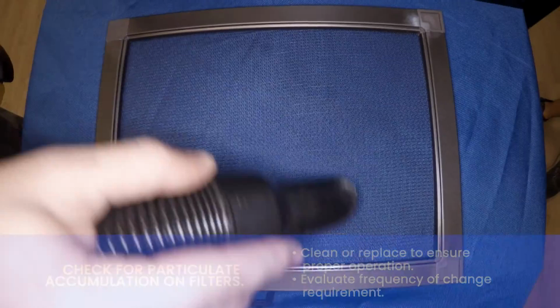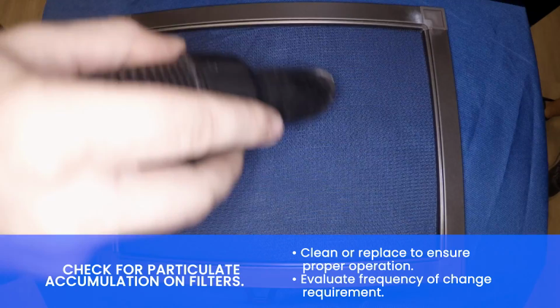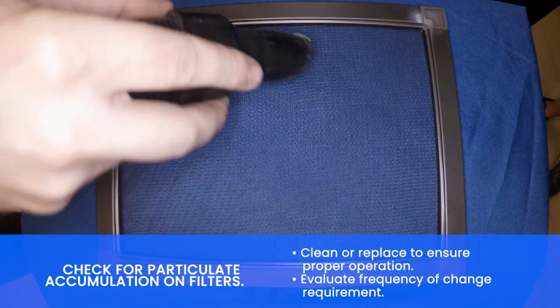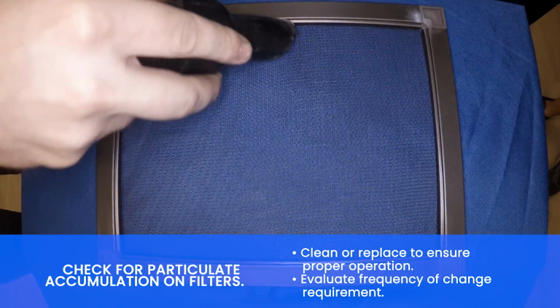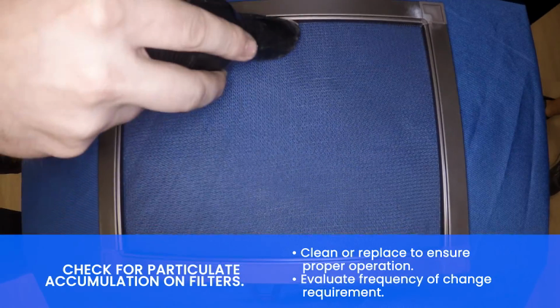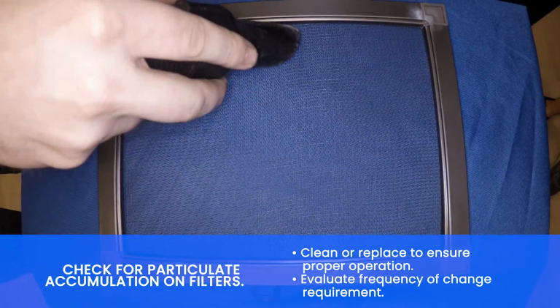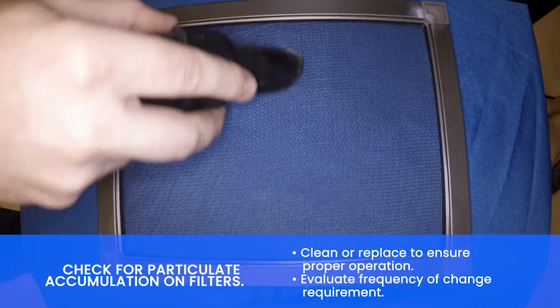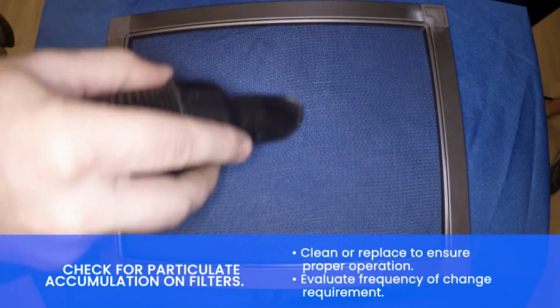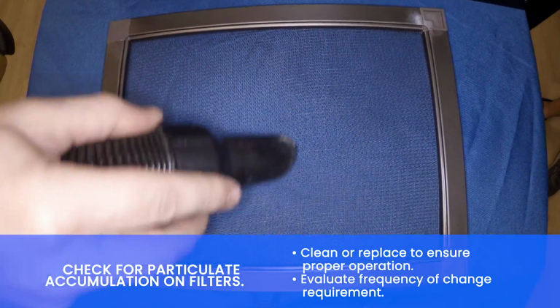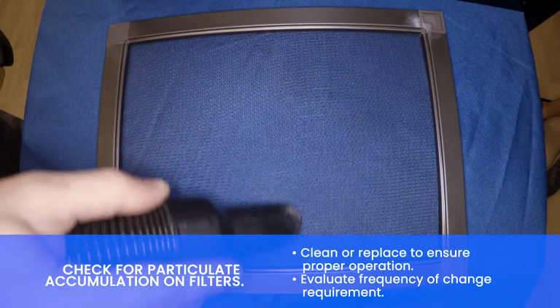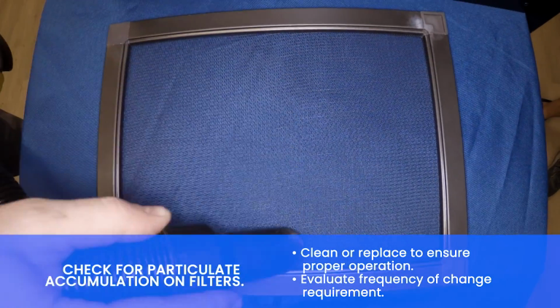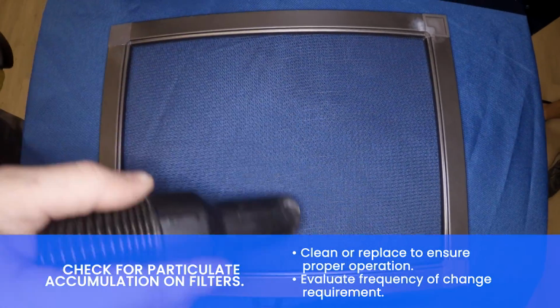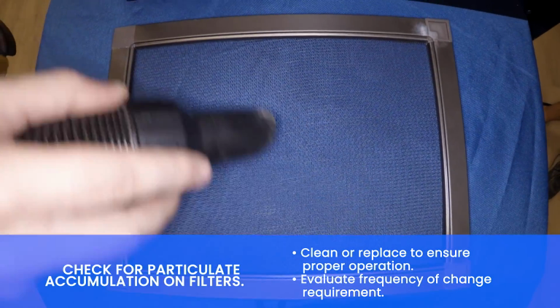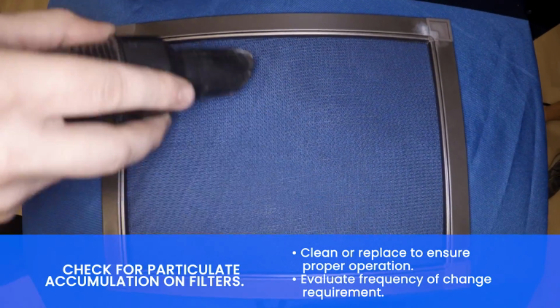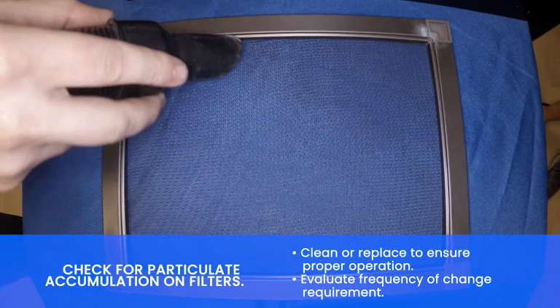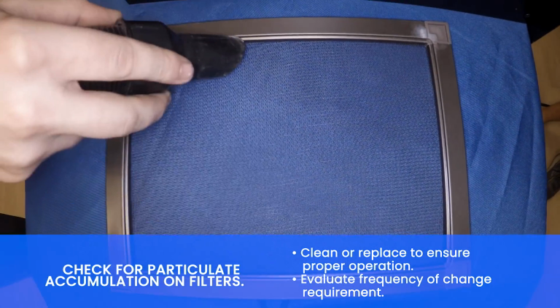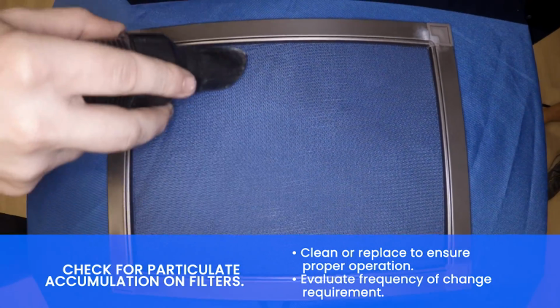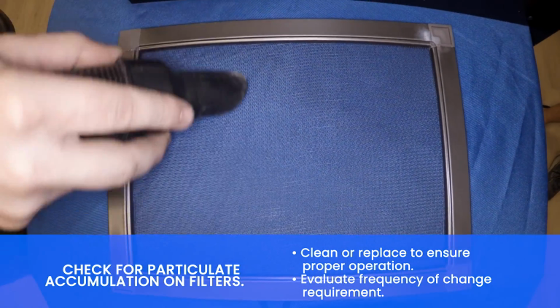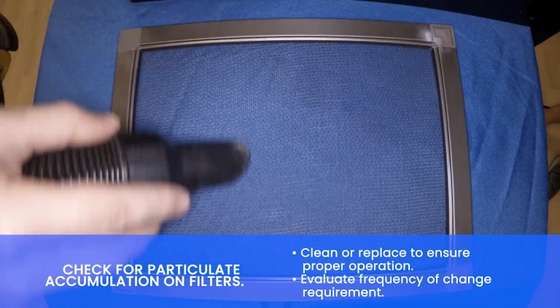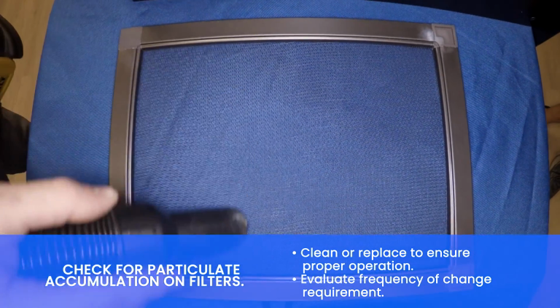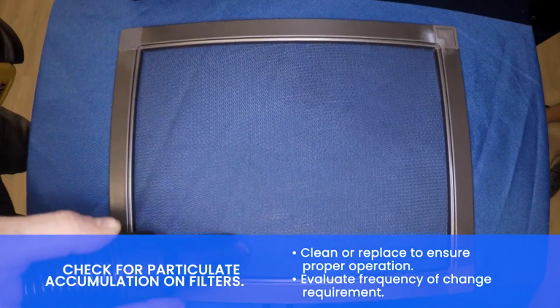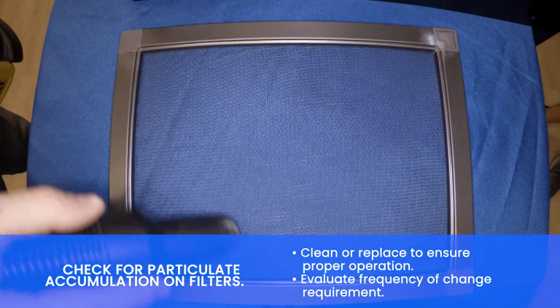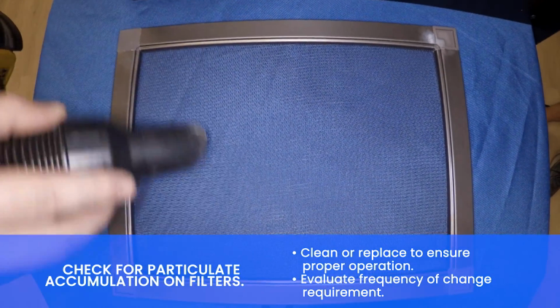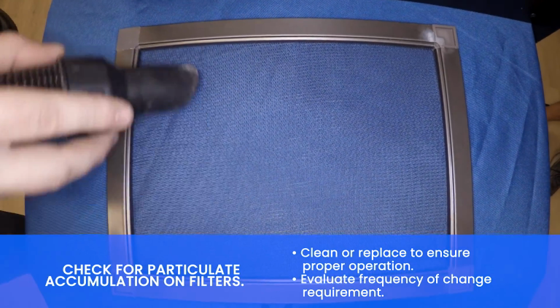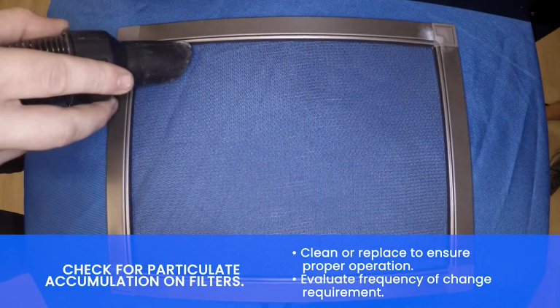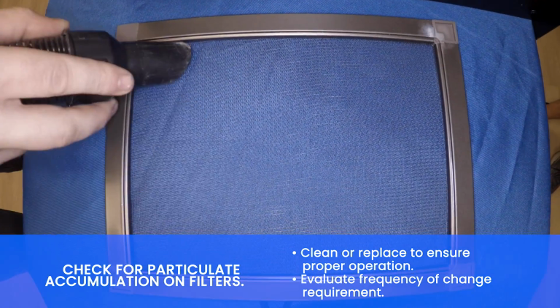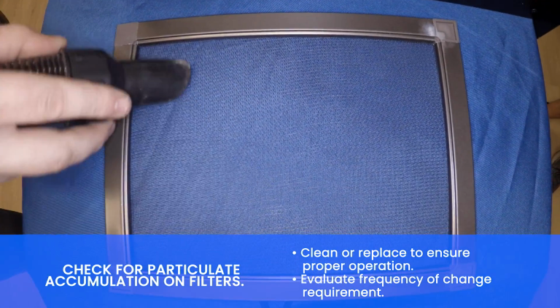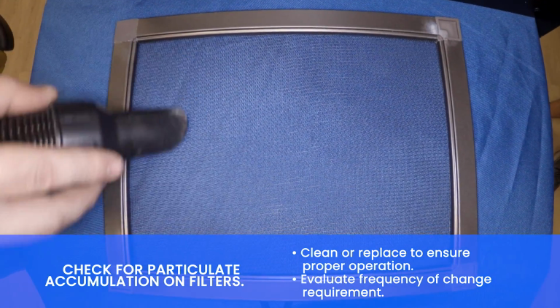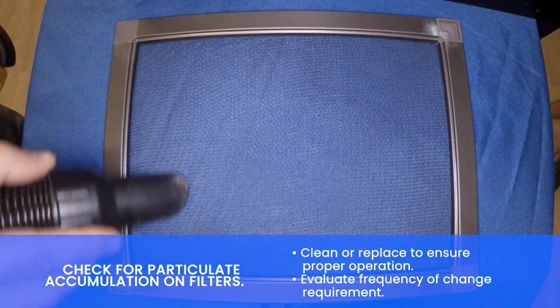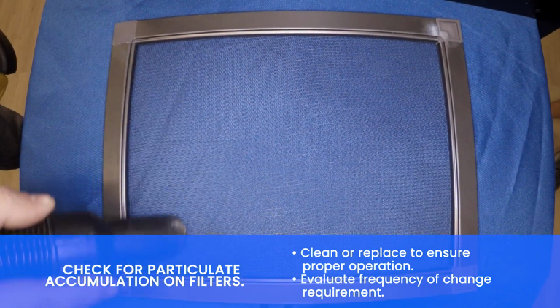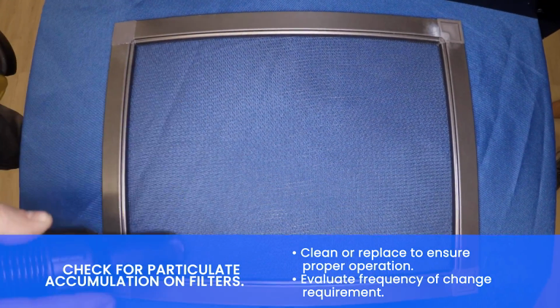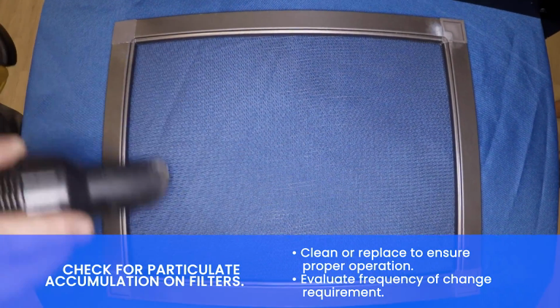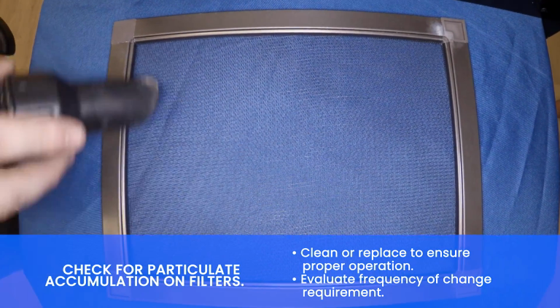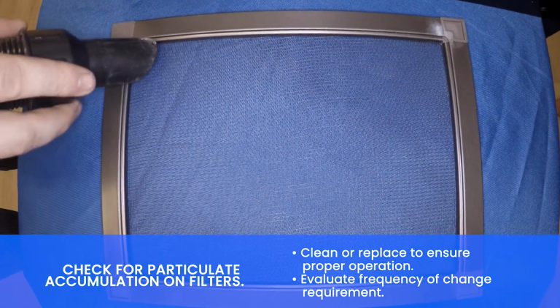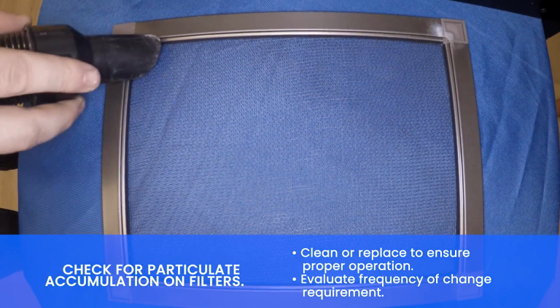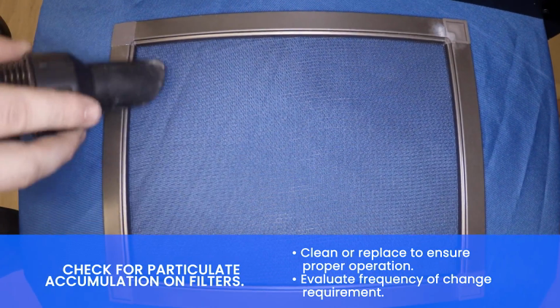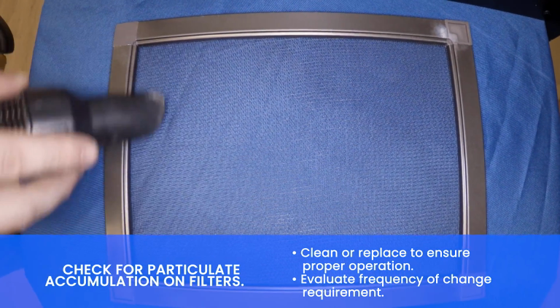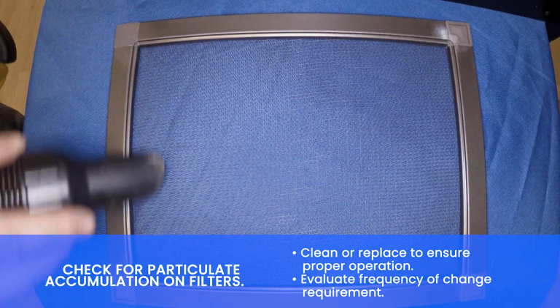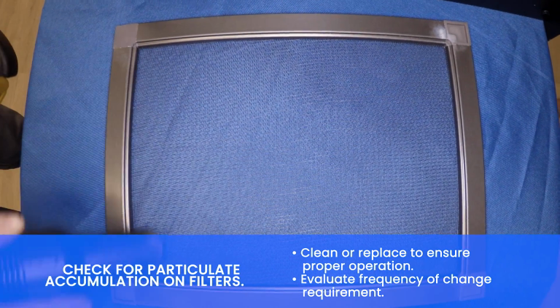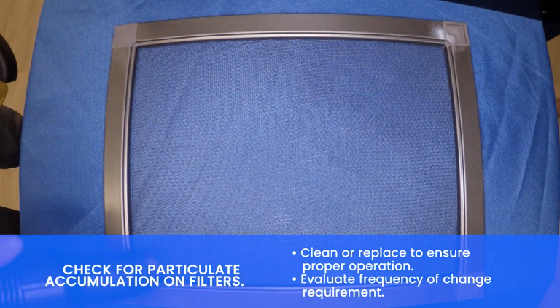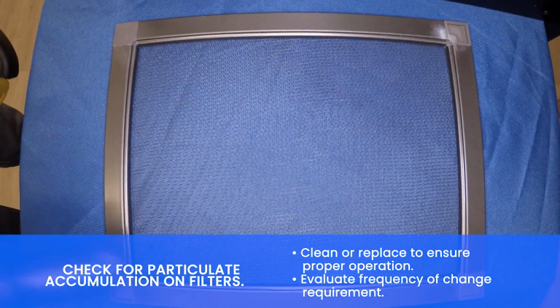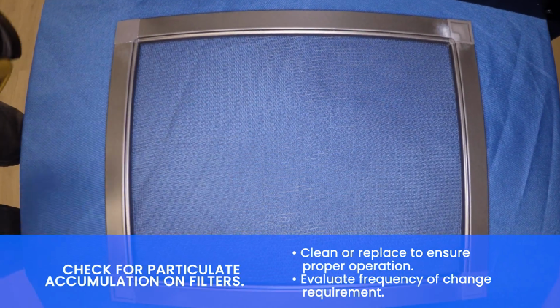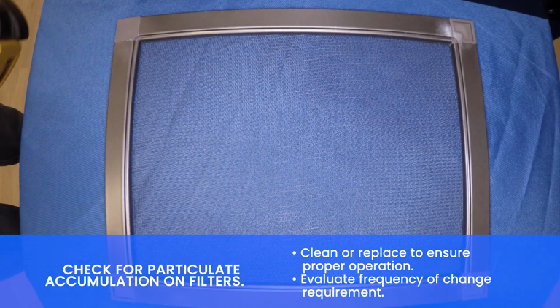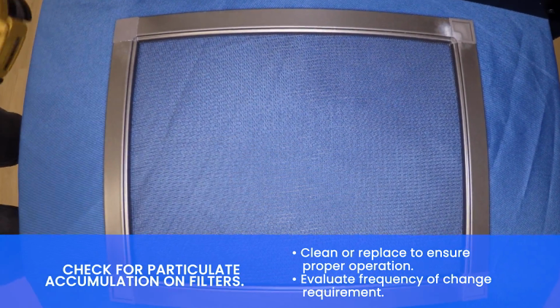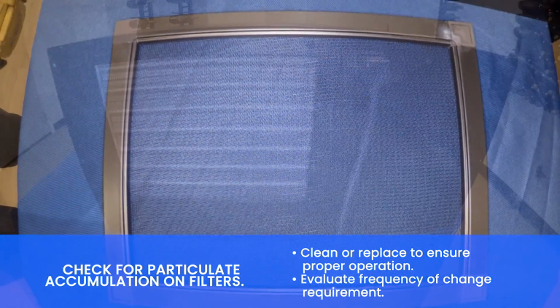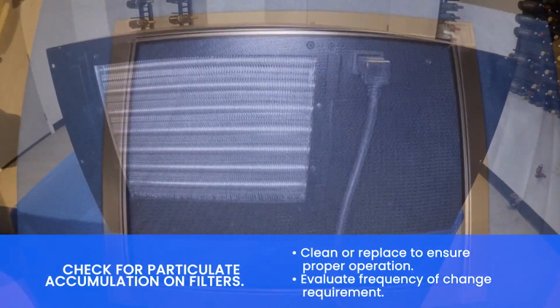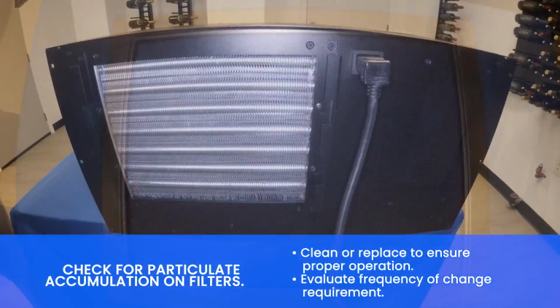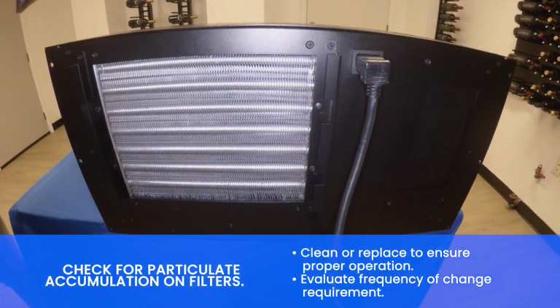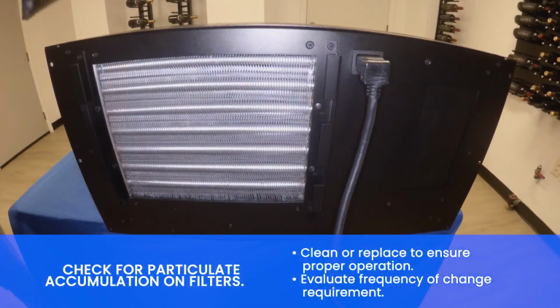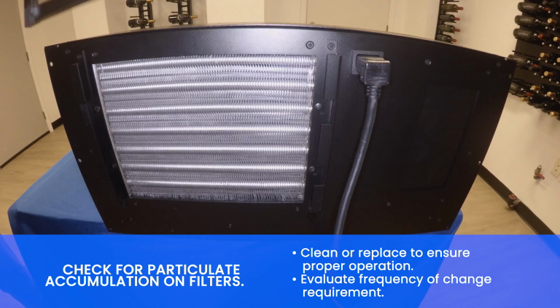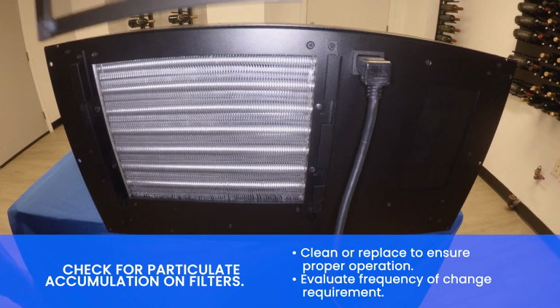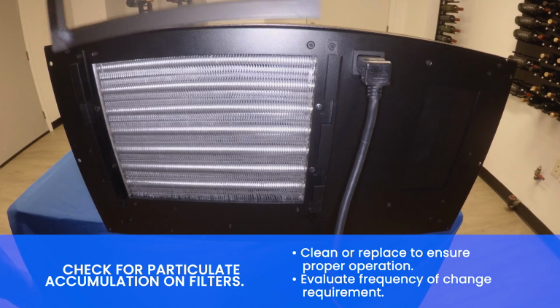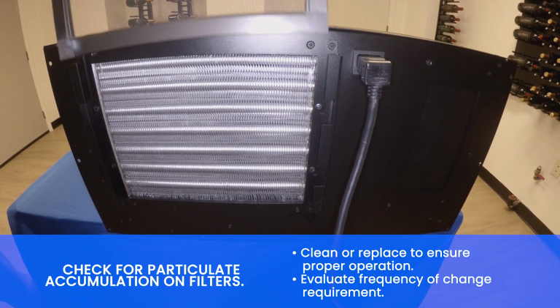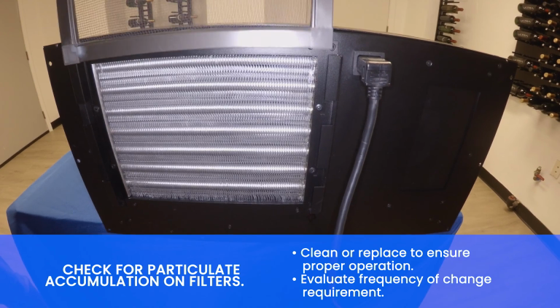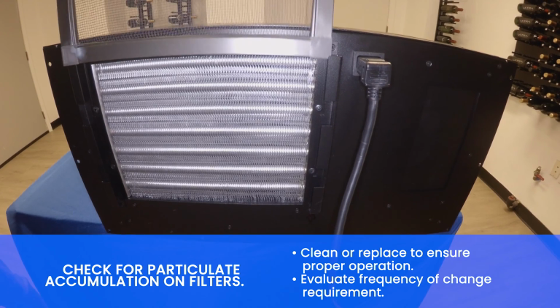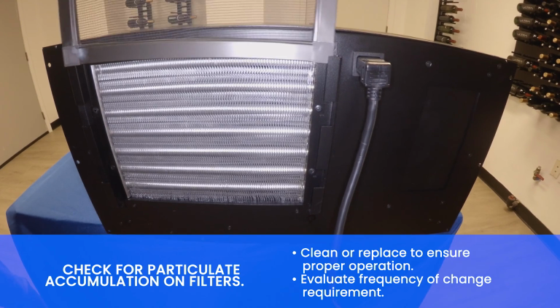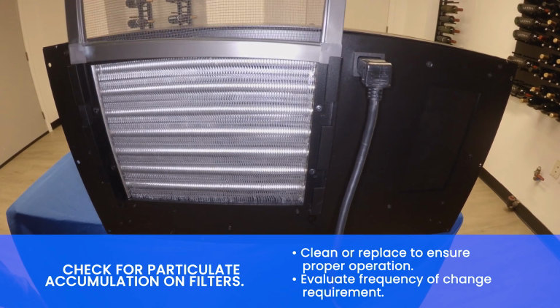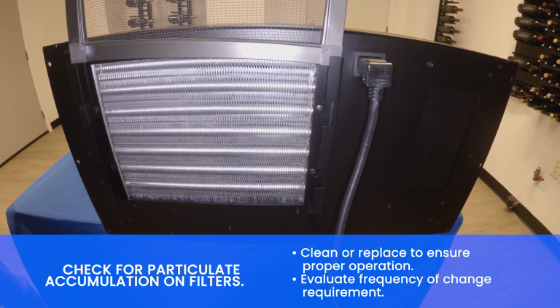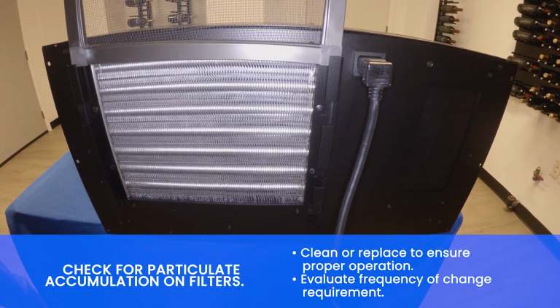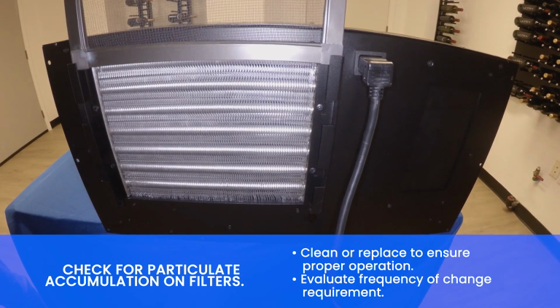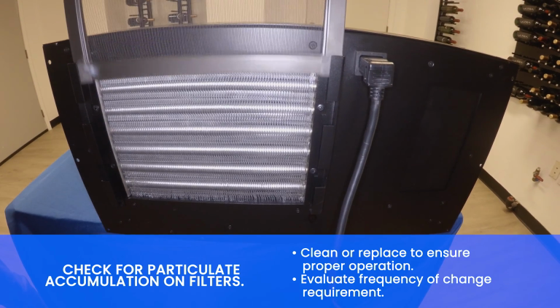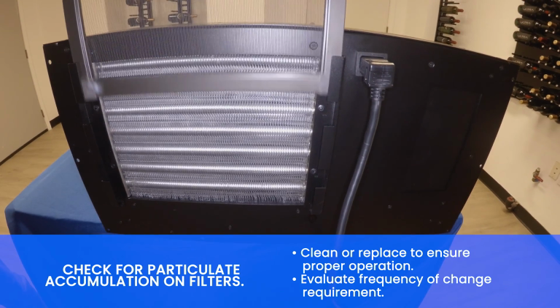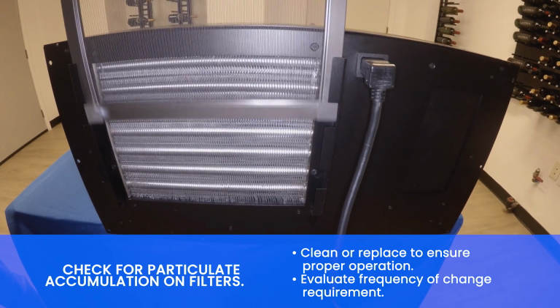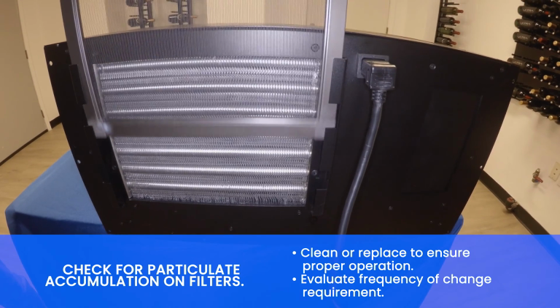Check for particulate accumulation on filters. Clean to remove dirt buildup. Replace if missing or damaged.